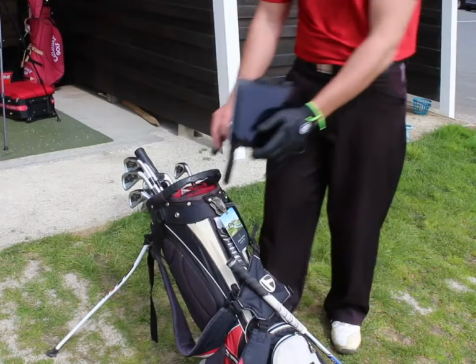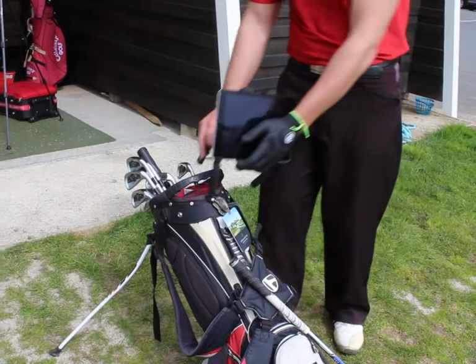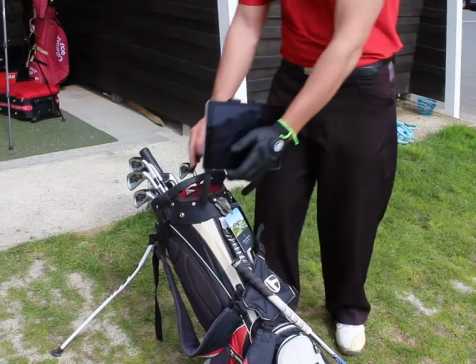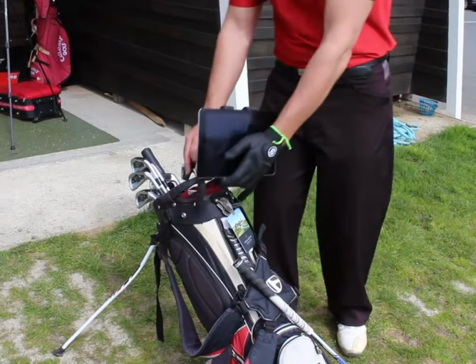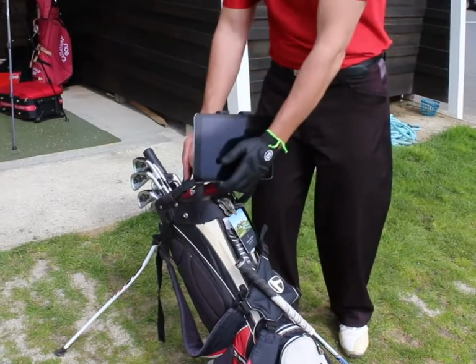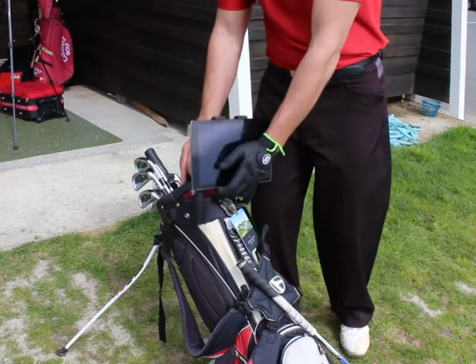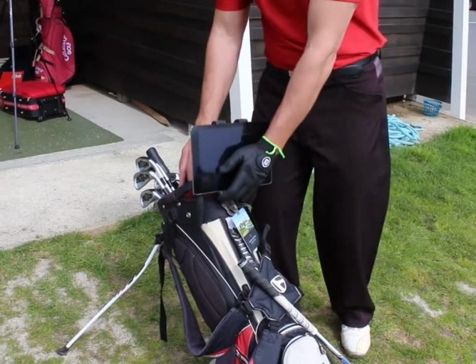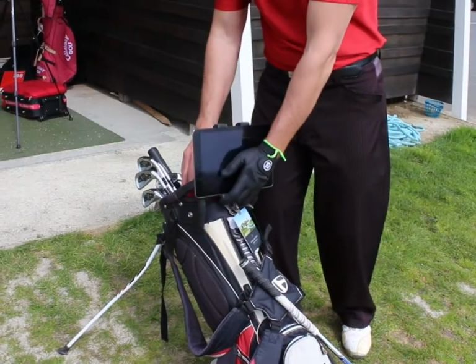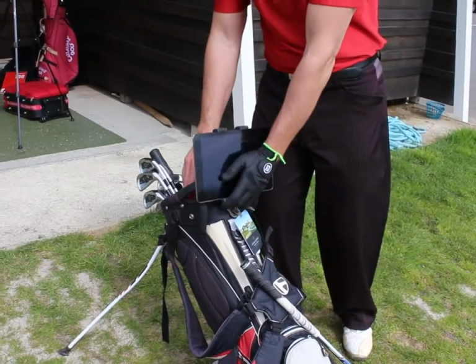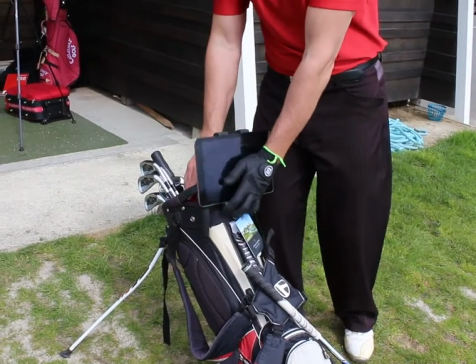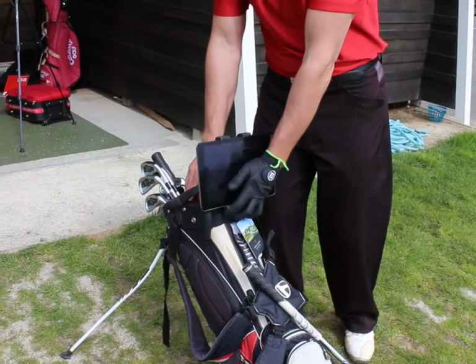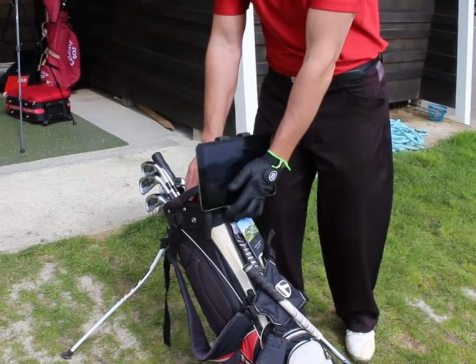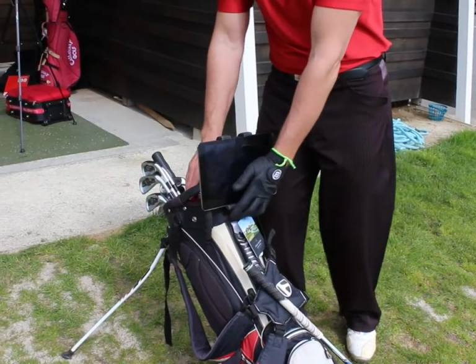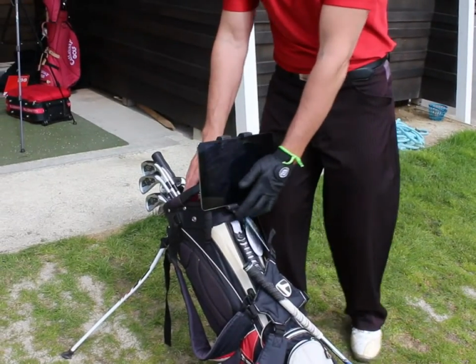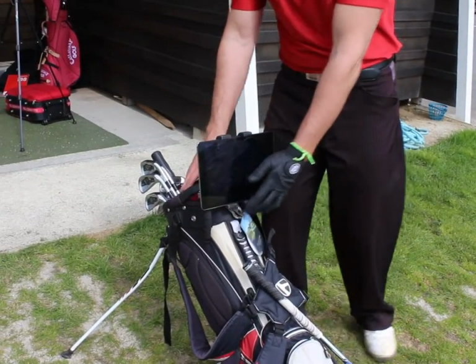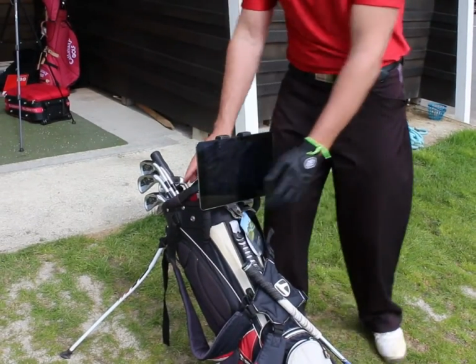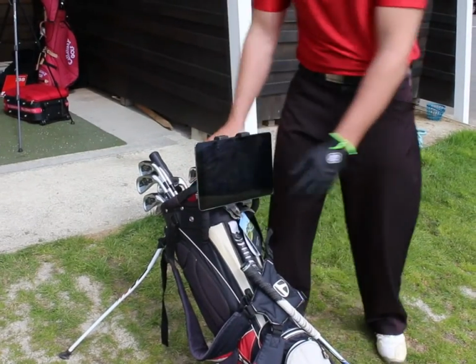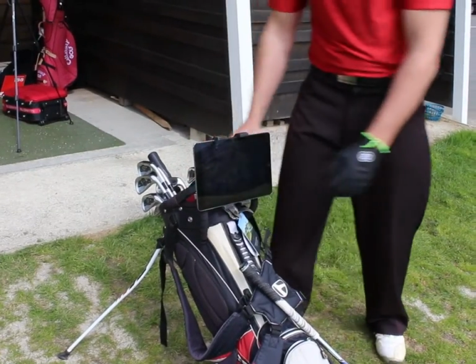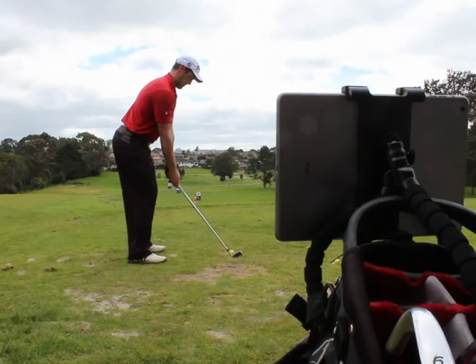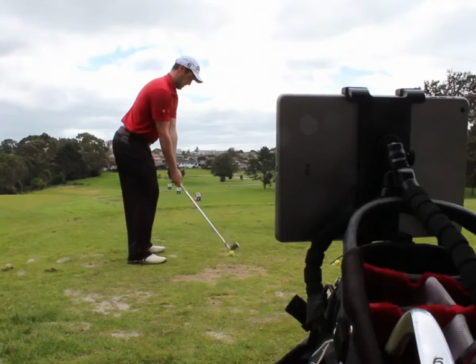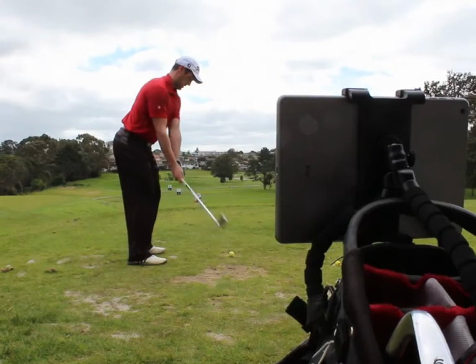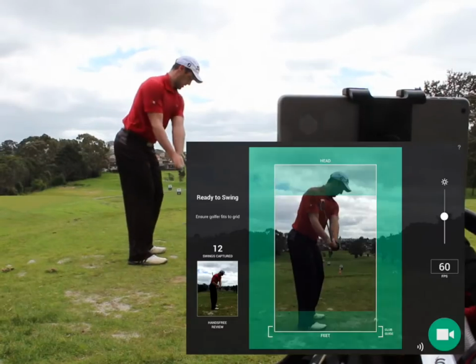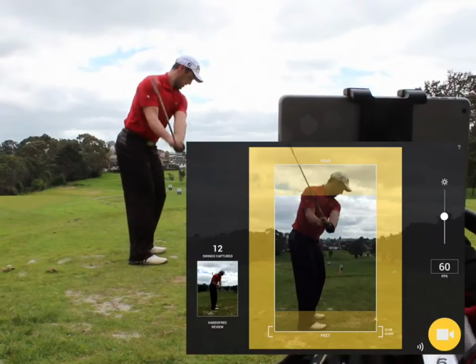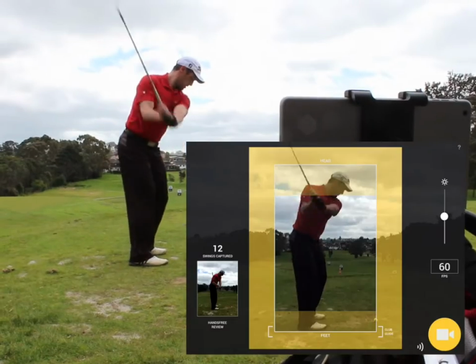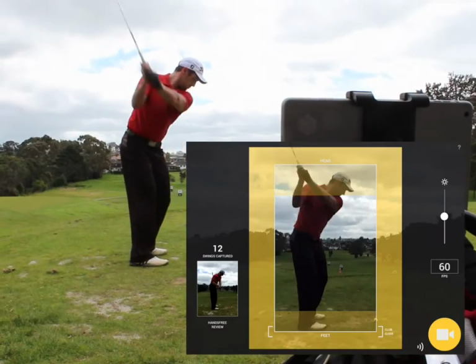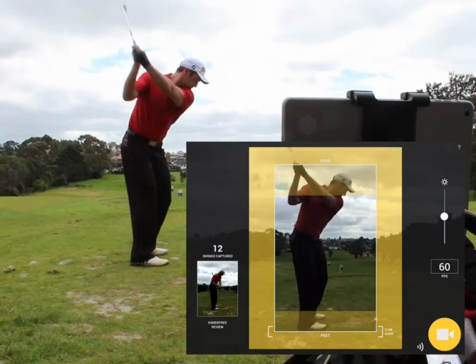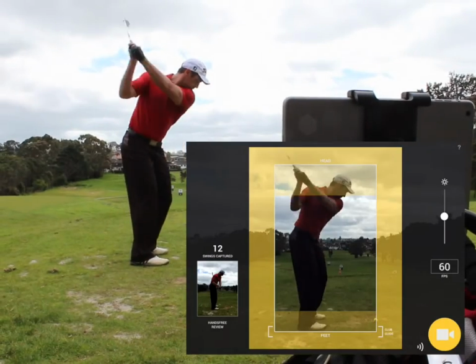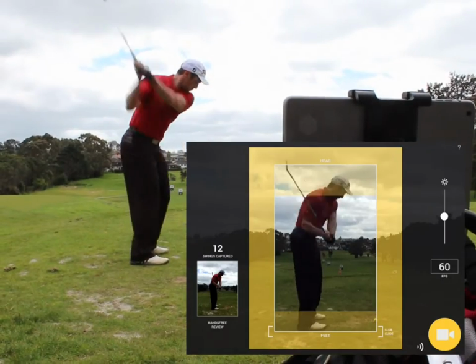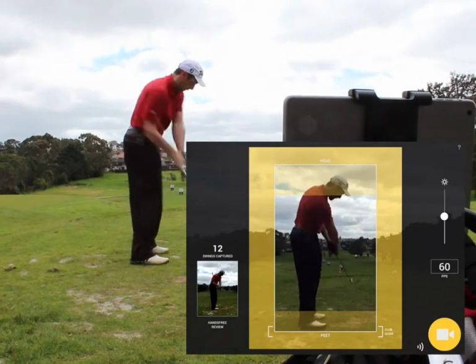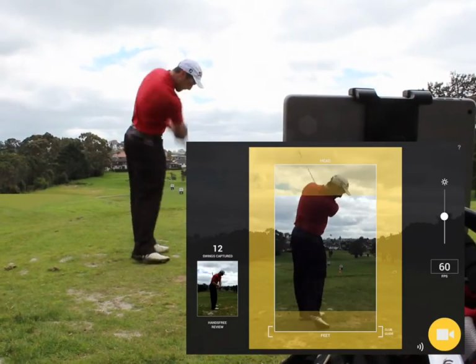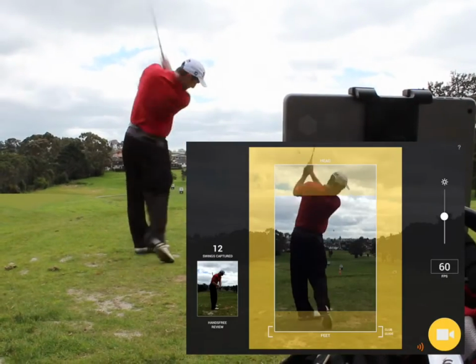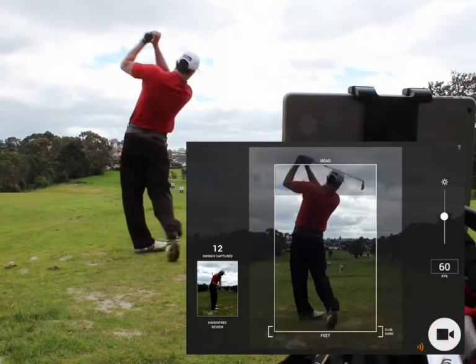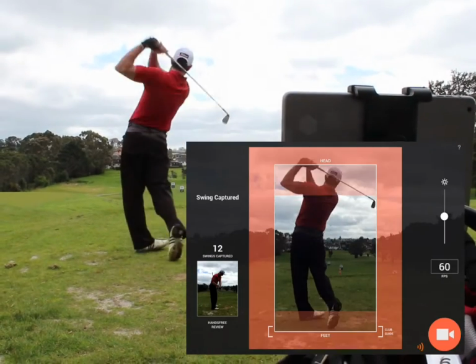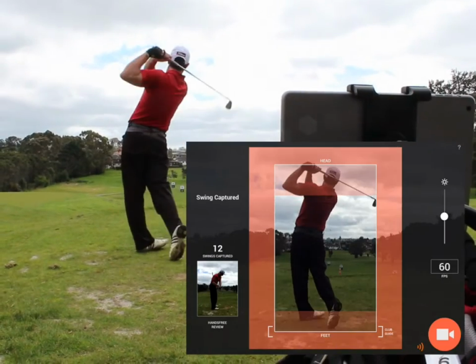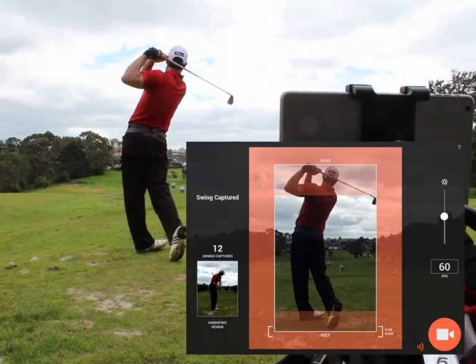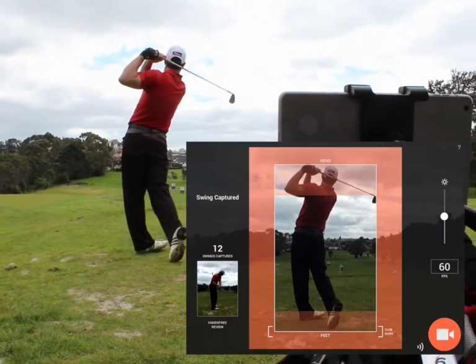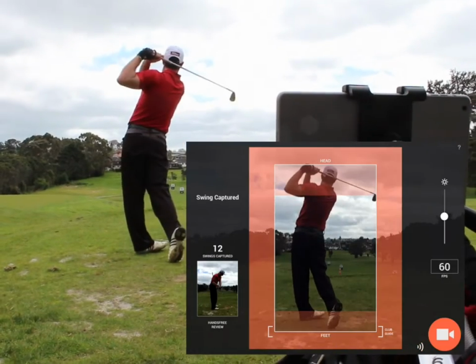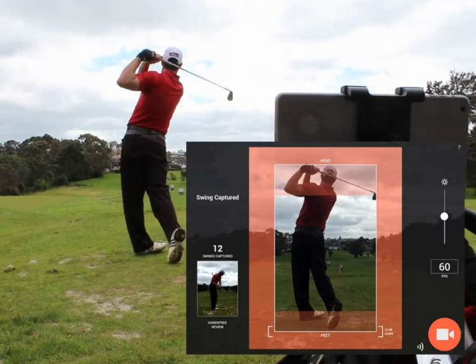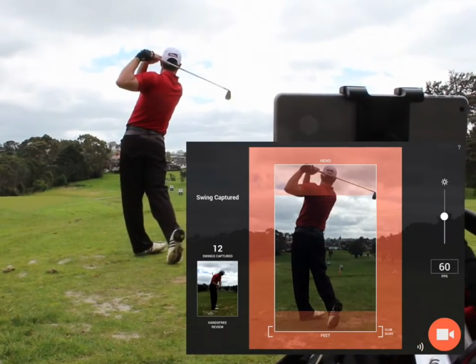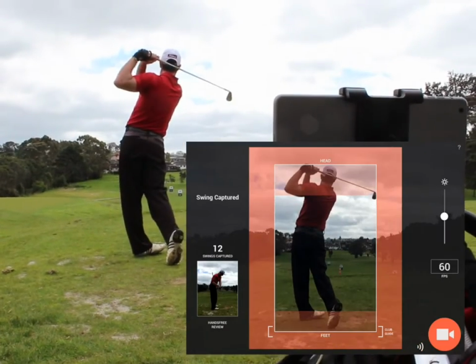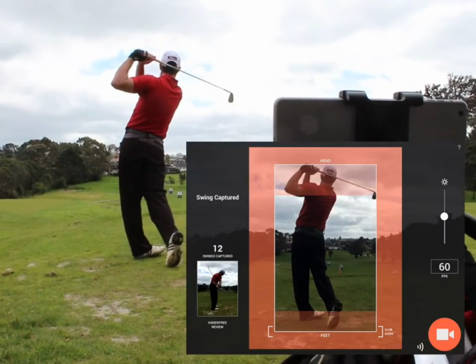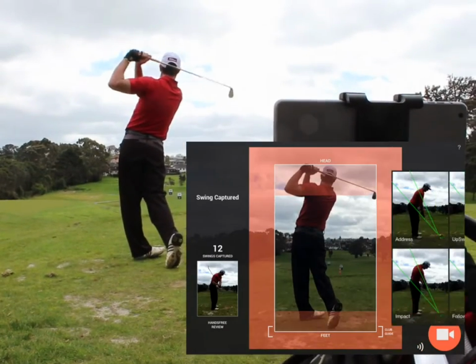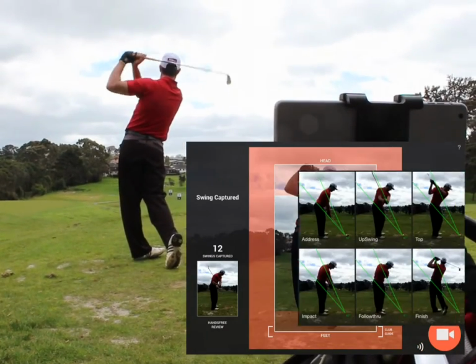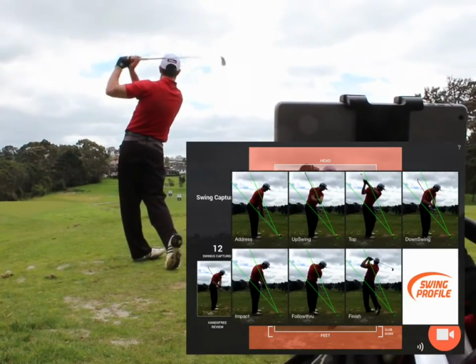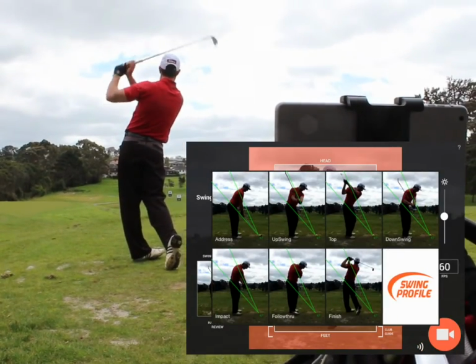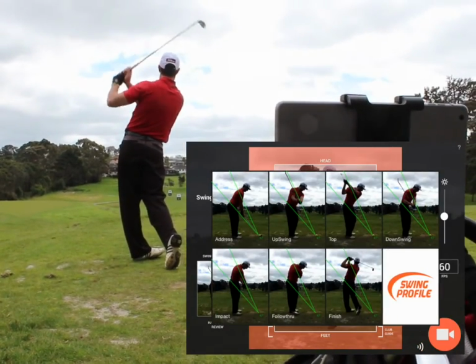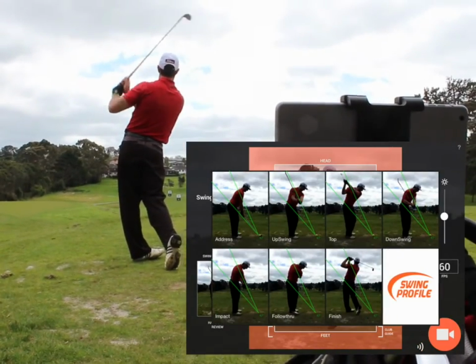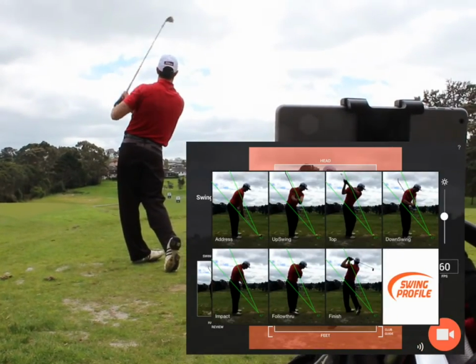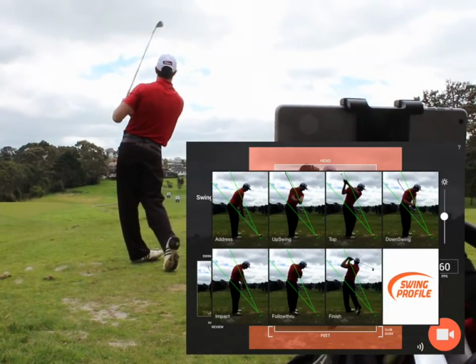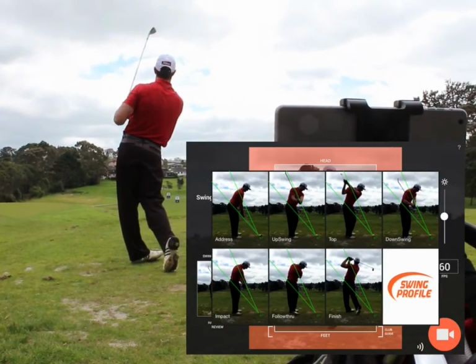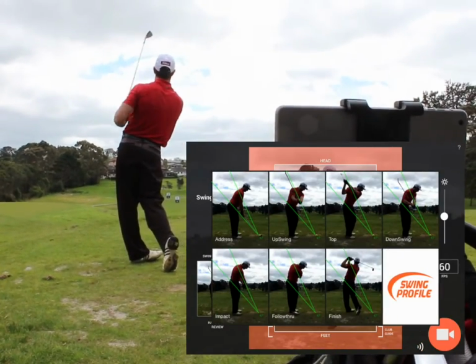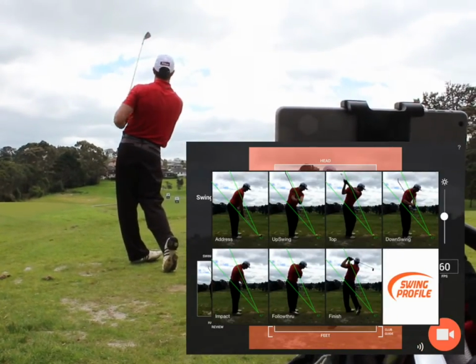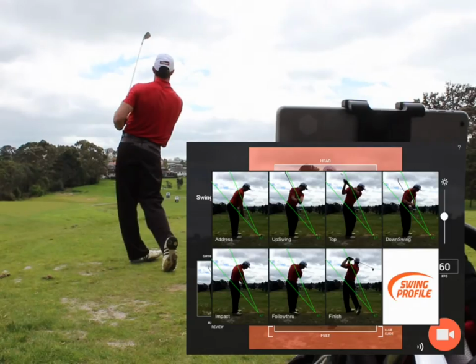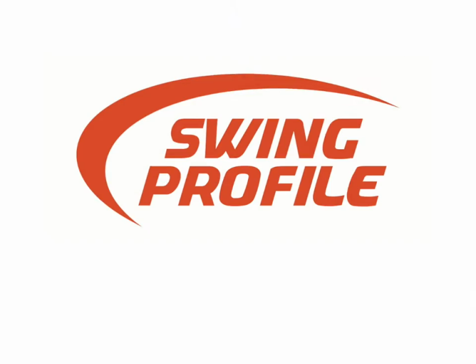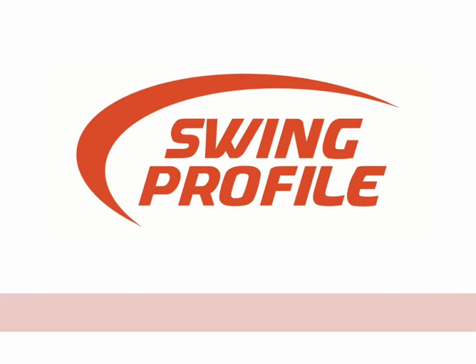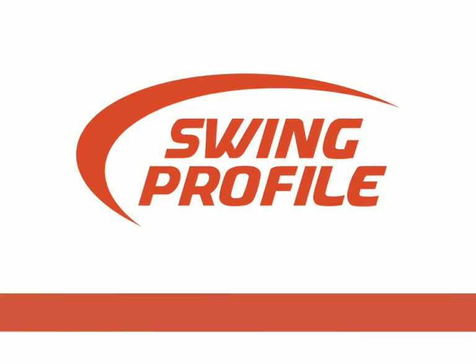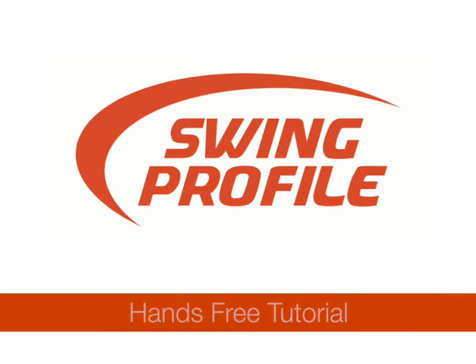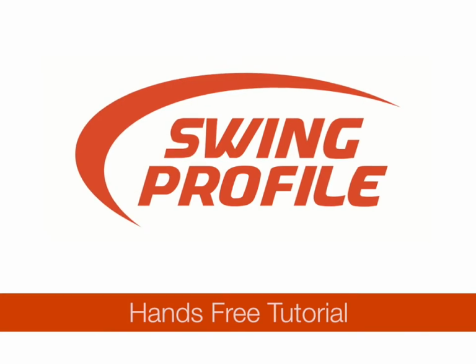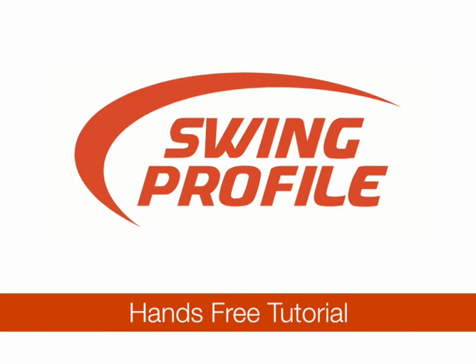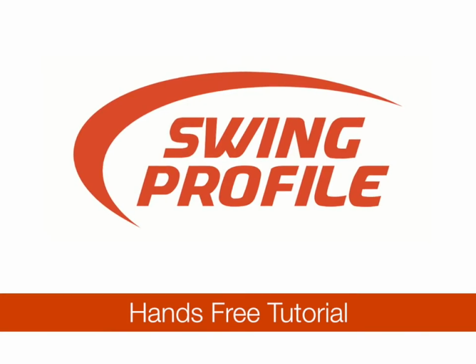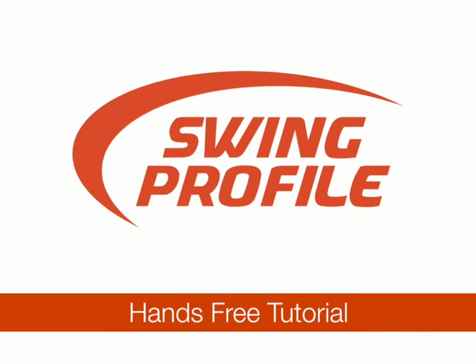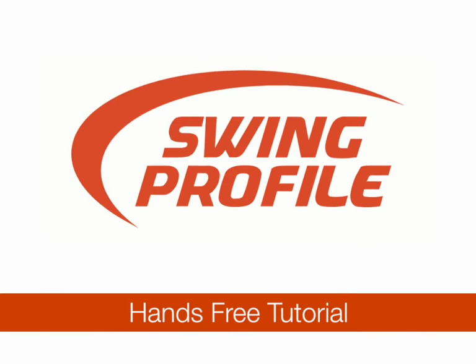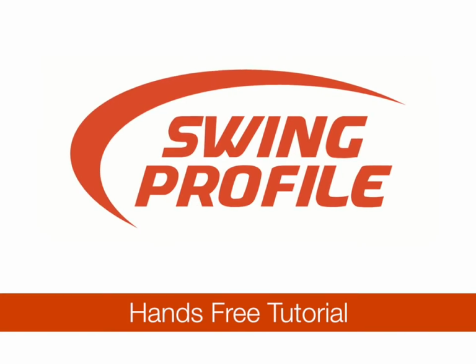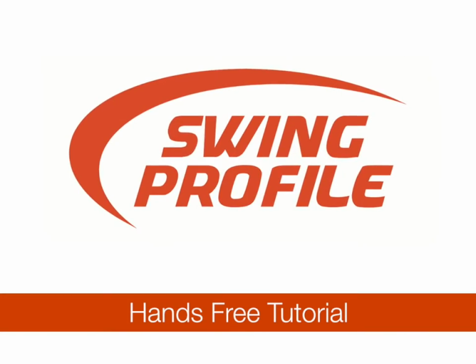This tutorial shows you how to use Swing Profile Auto Swing Detection to record your own golf swings without the help of another person.